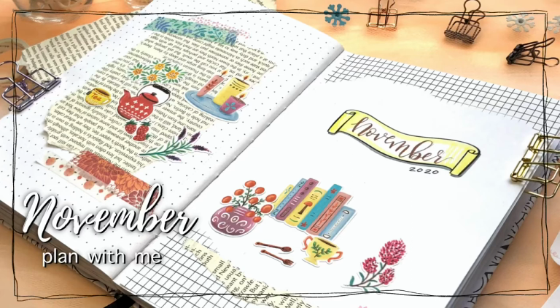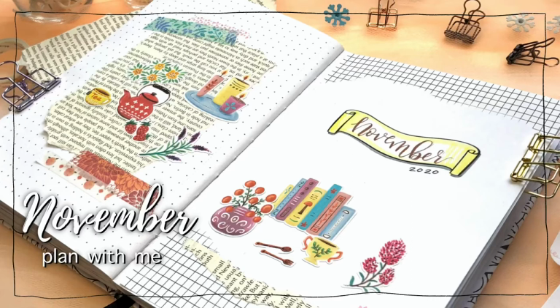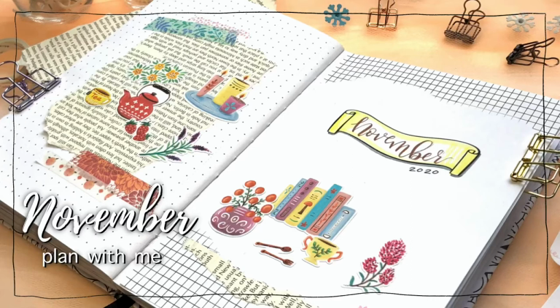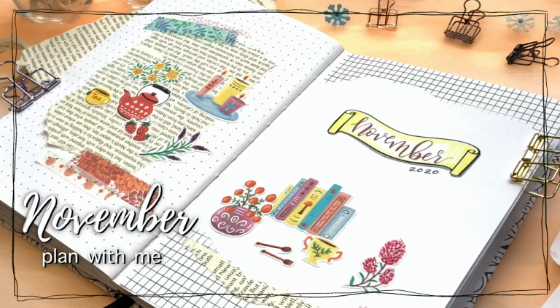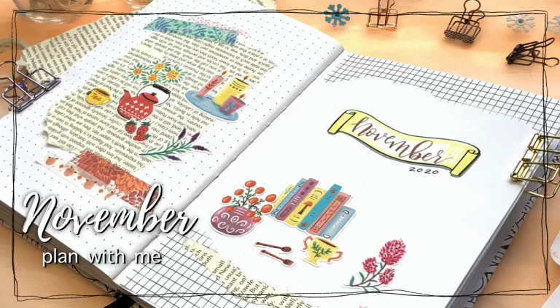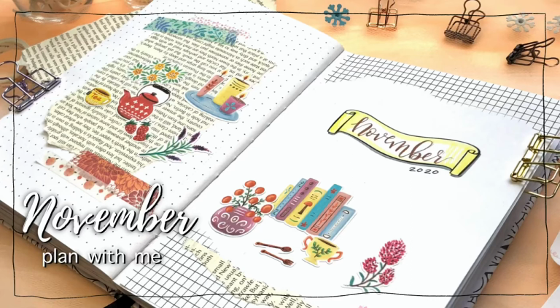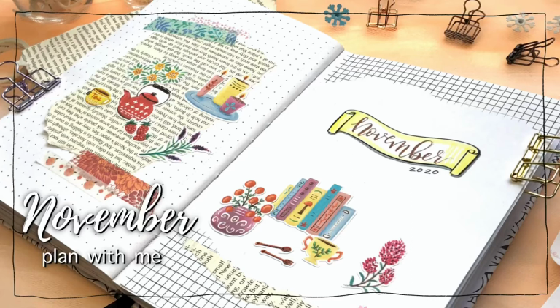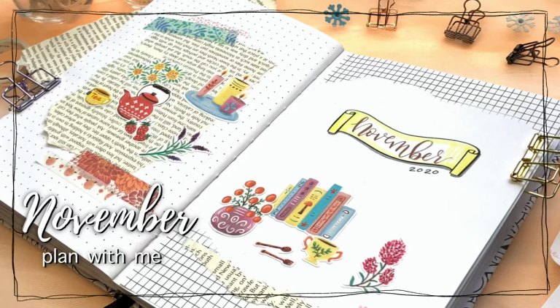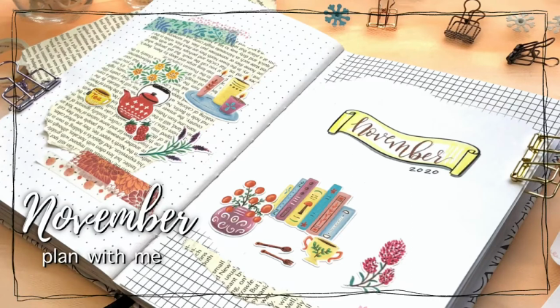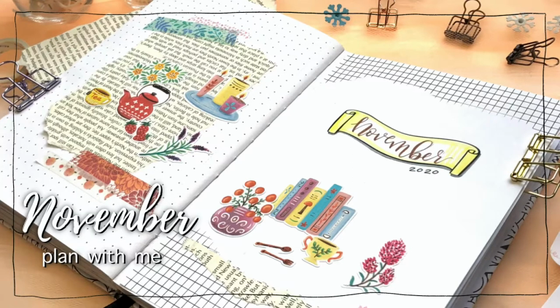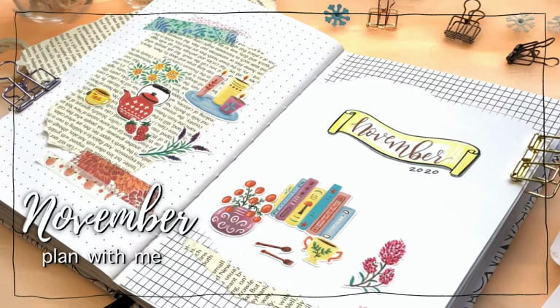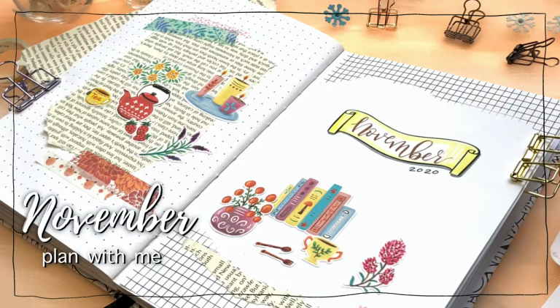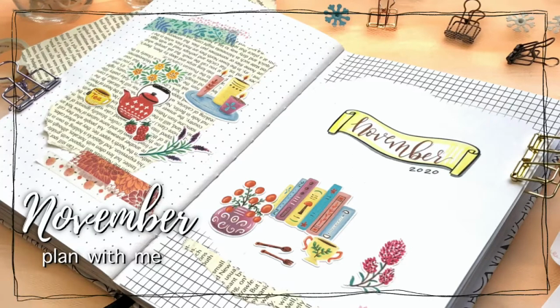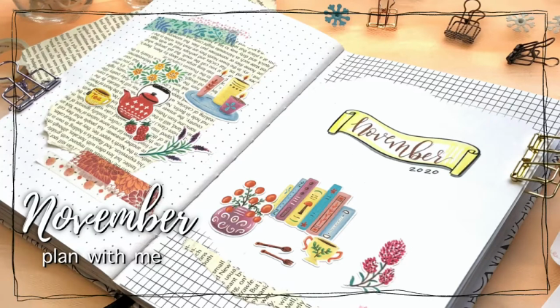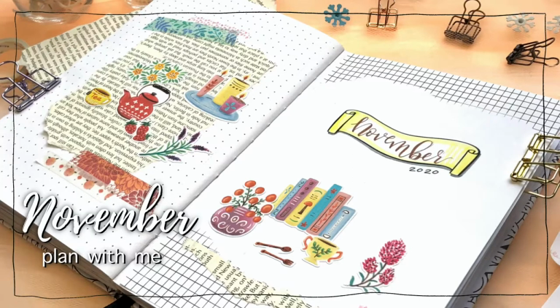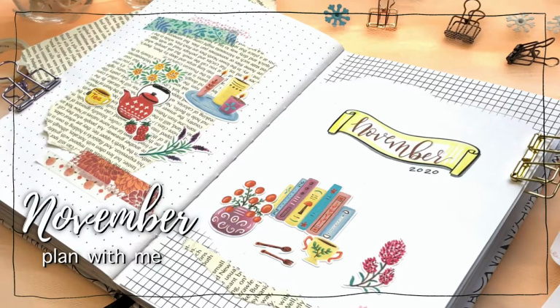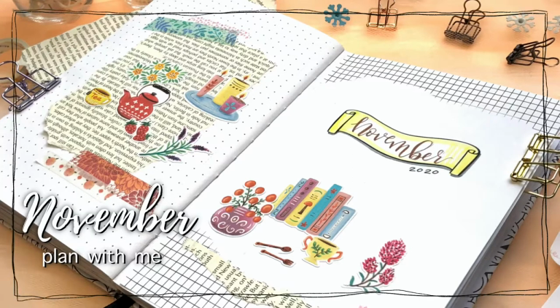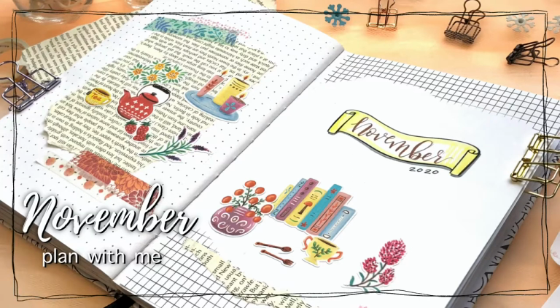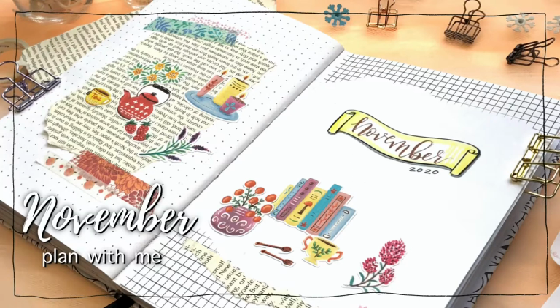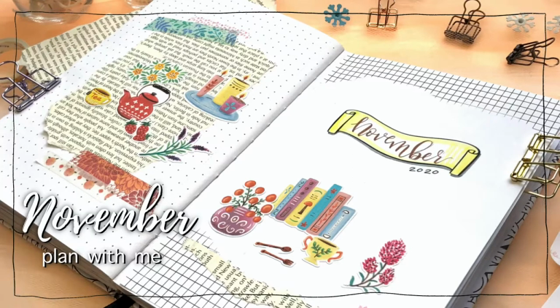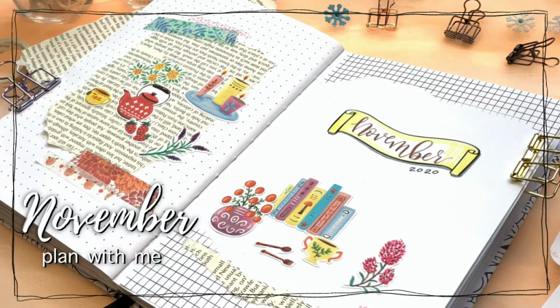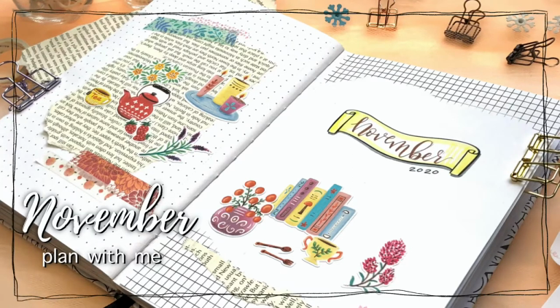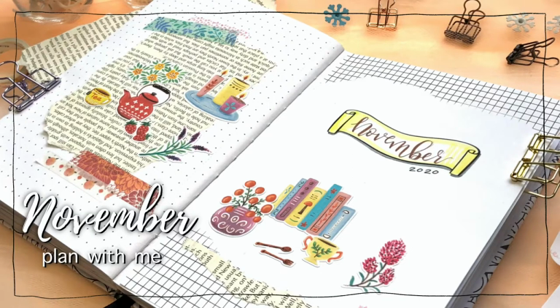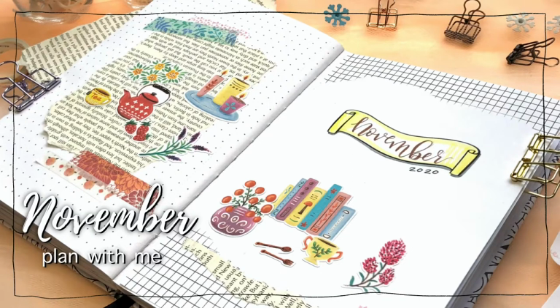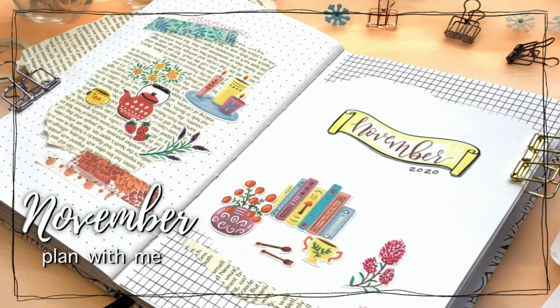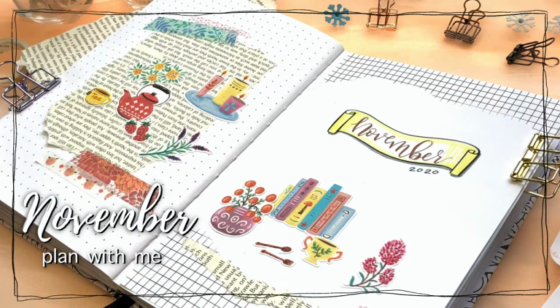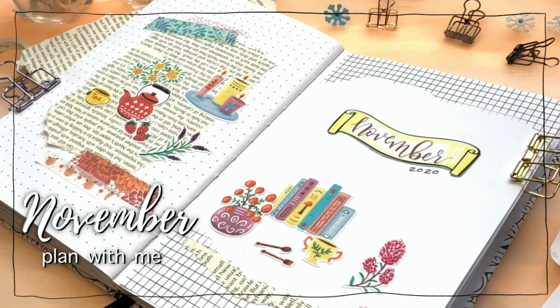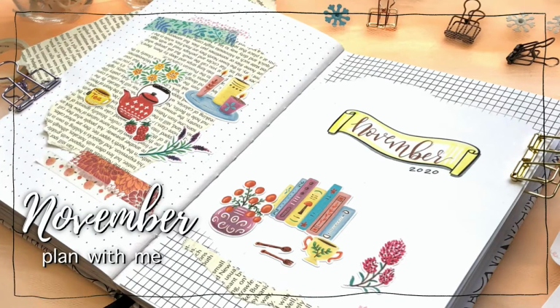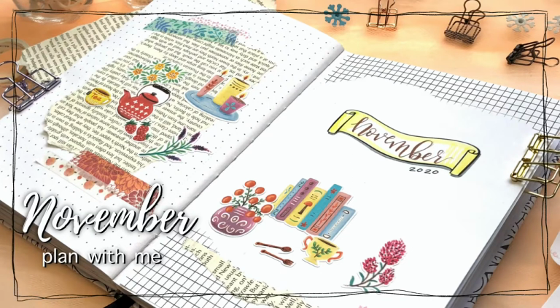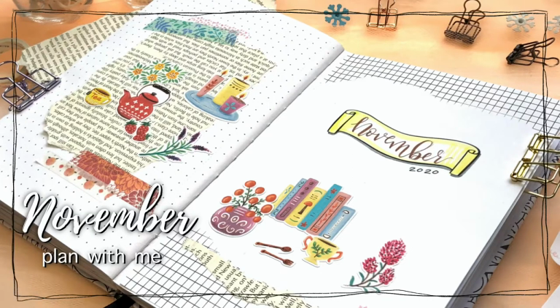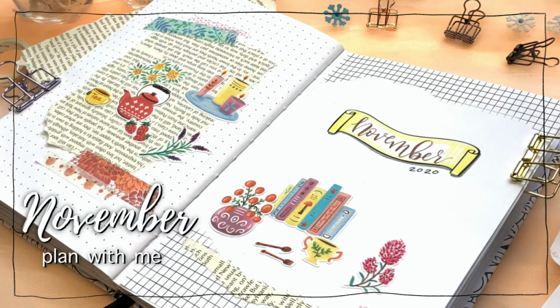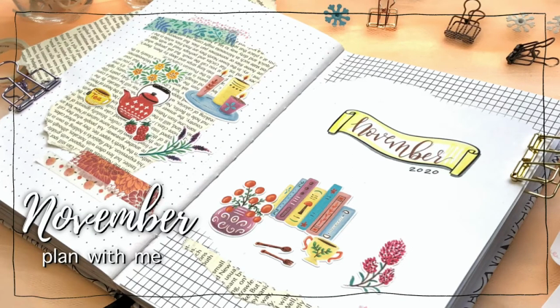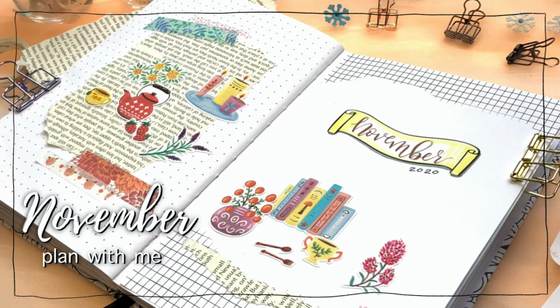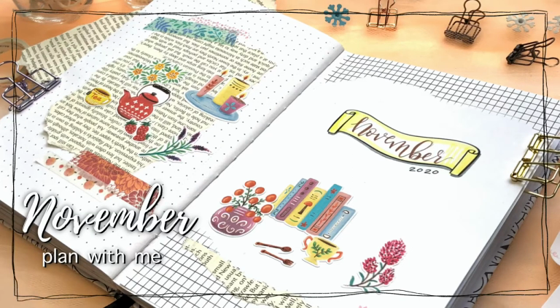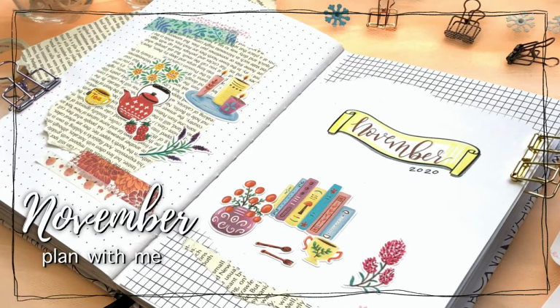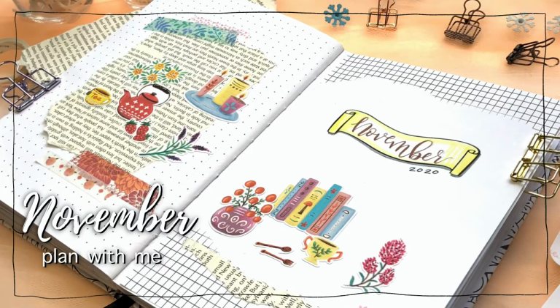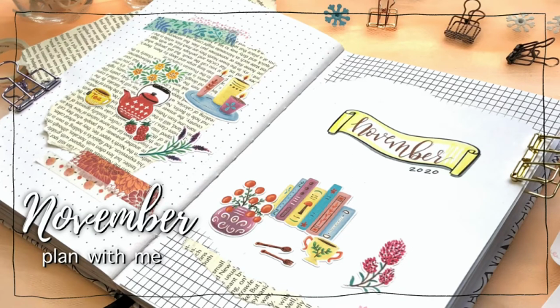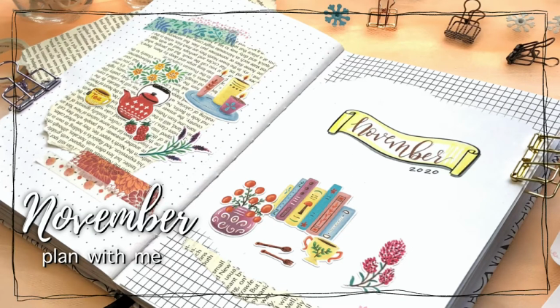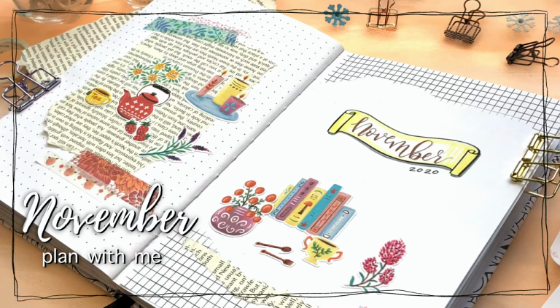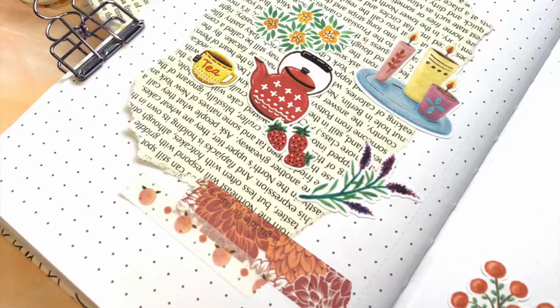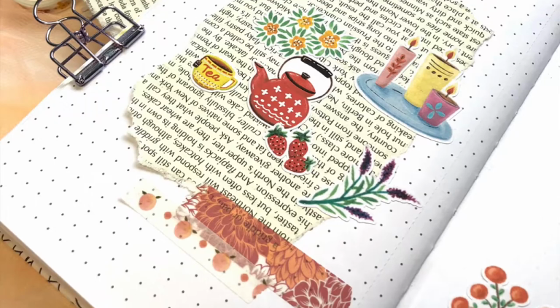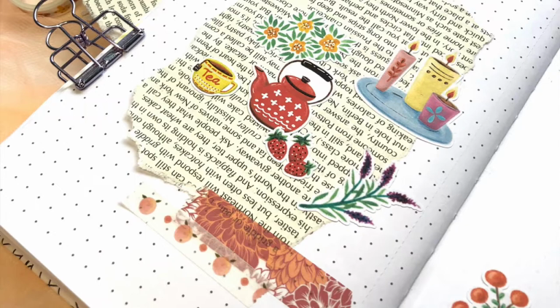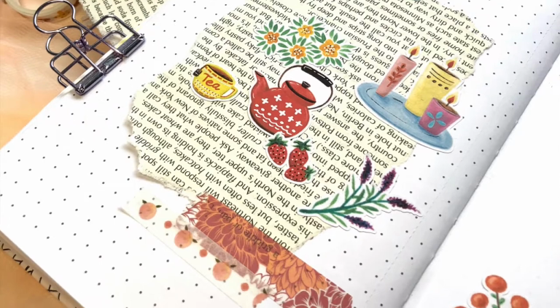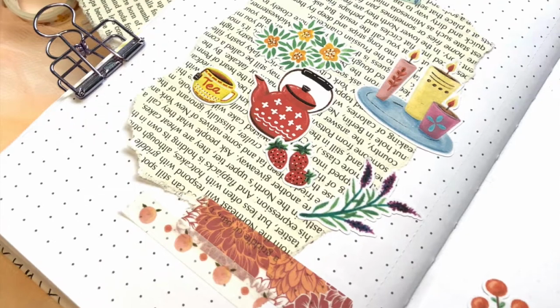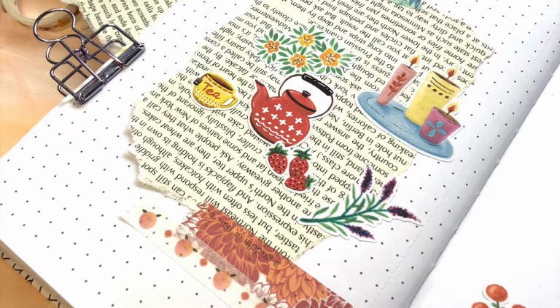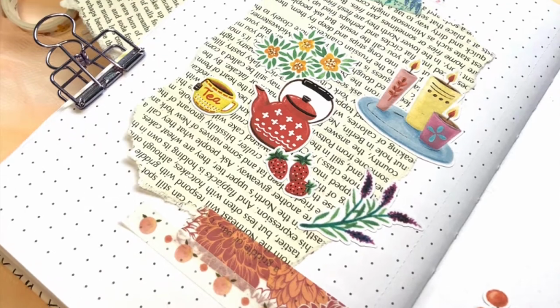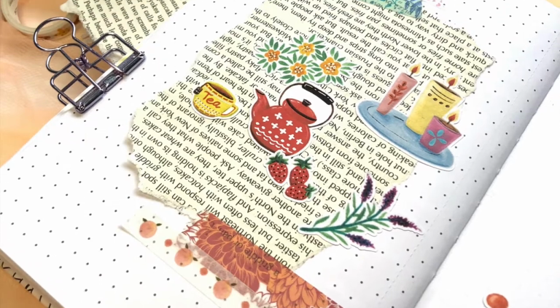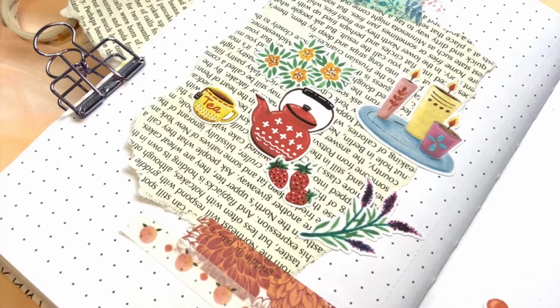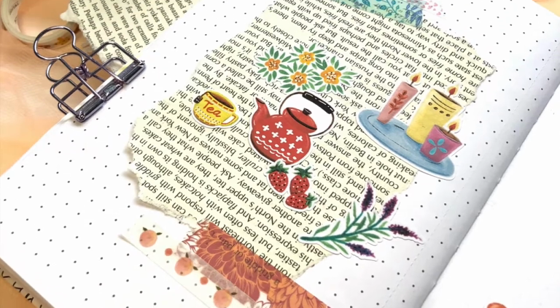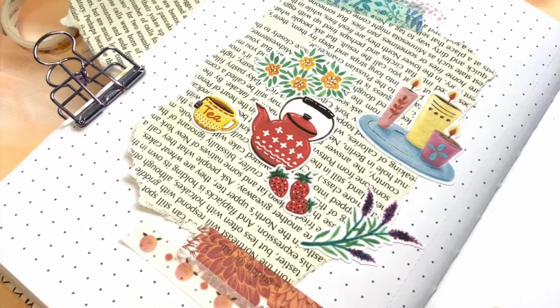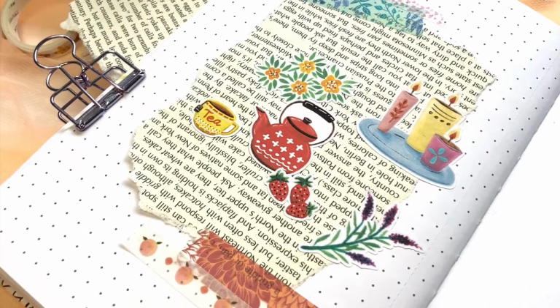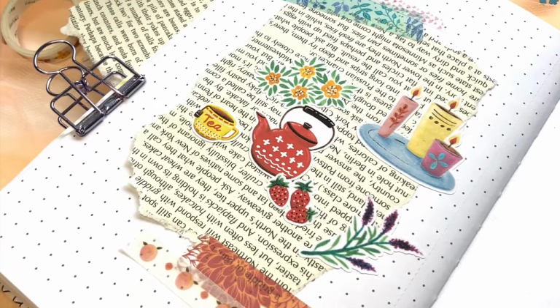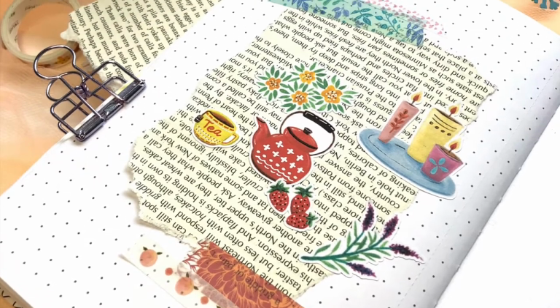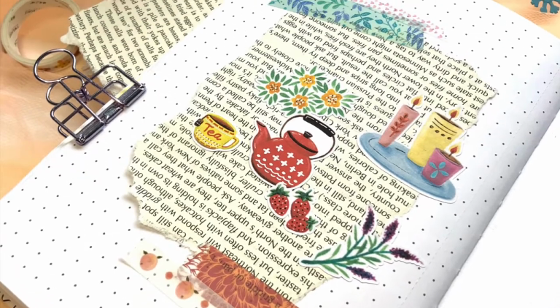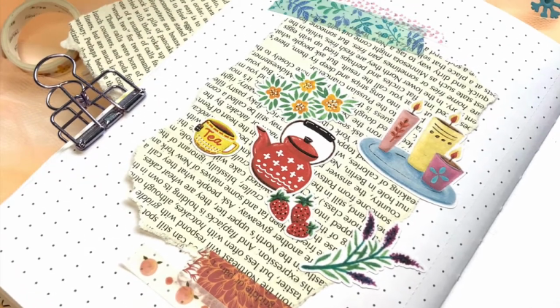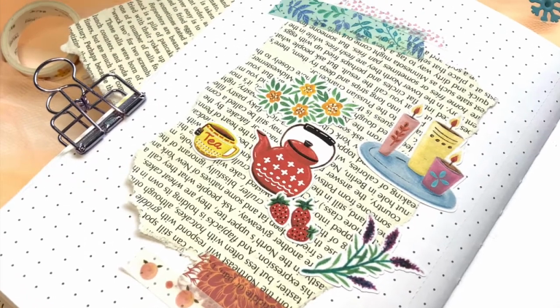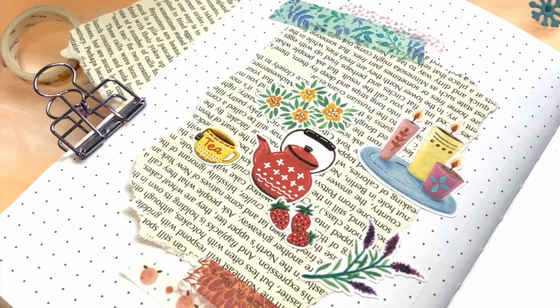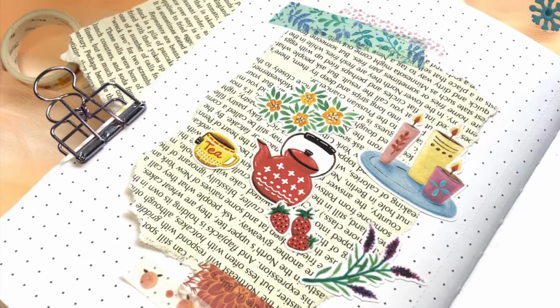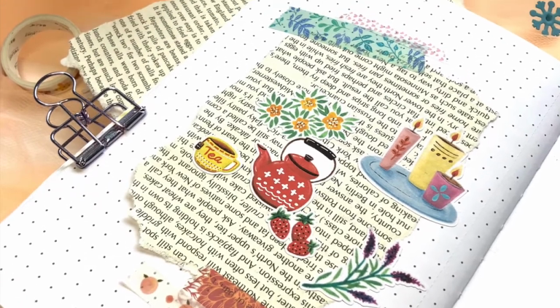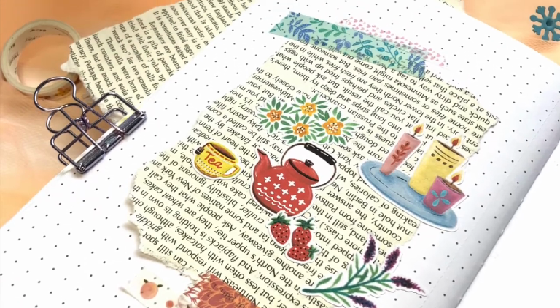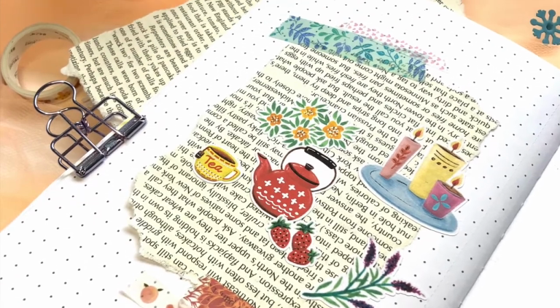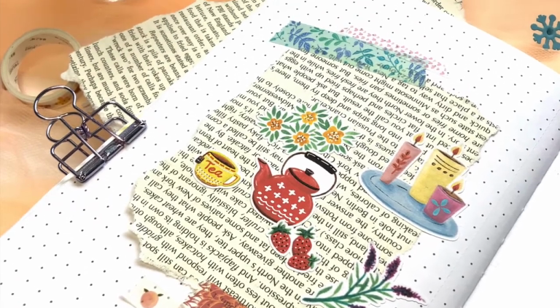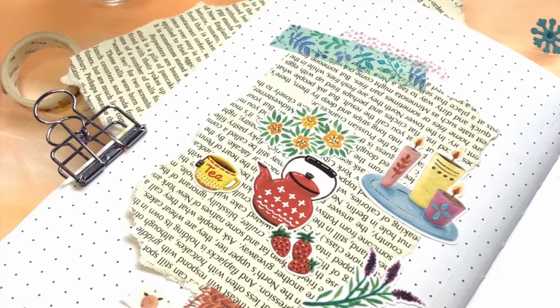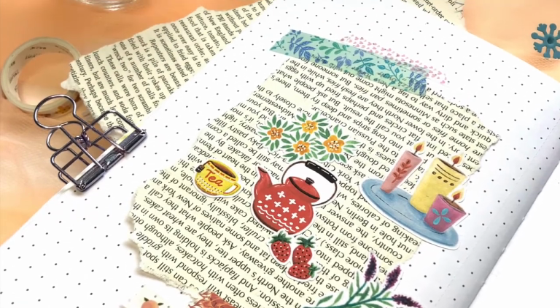Hi everyone! Welcome to my channel. I'm Yelaine. Today I'm going to share my November bullet journal setup.